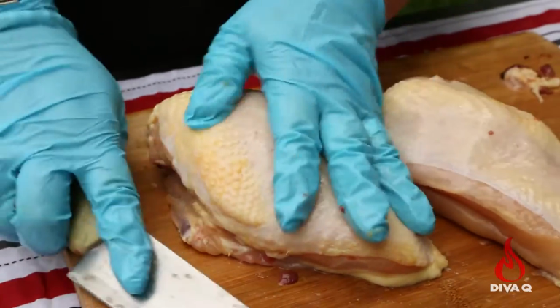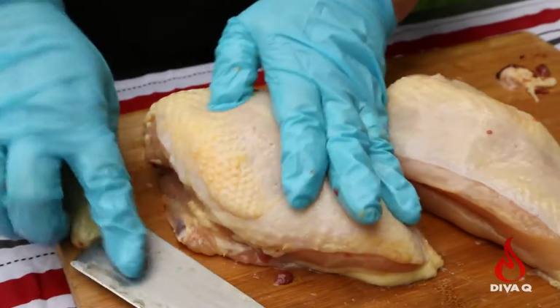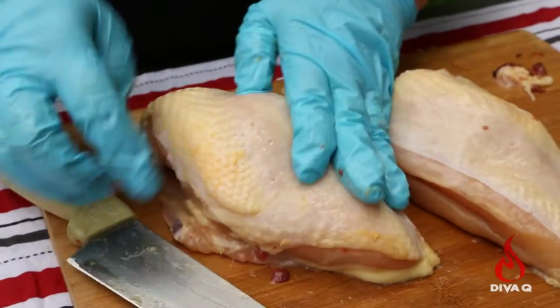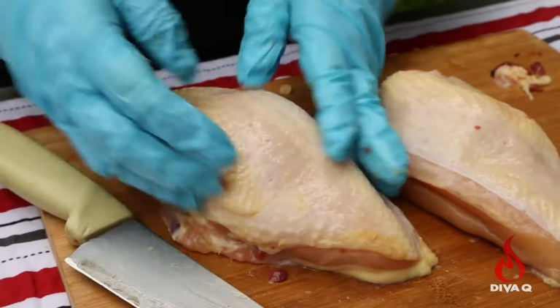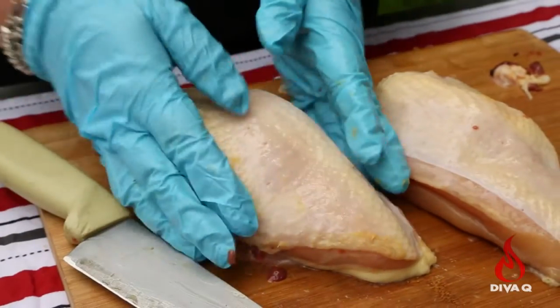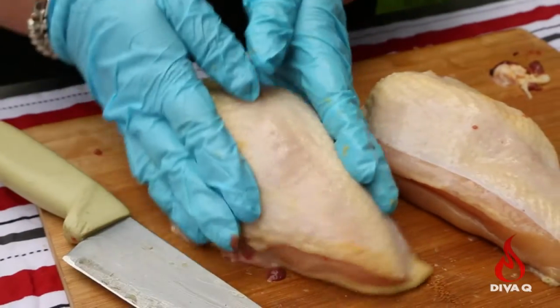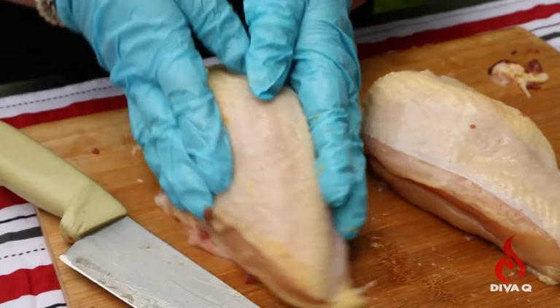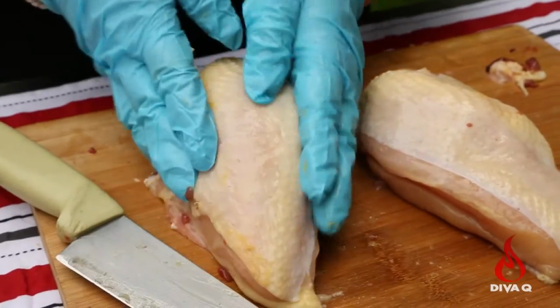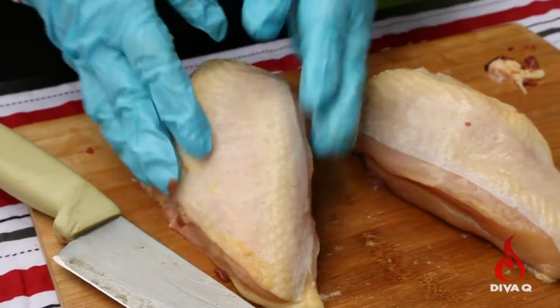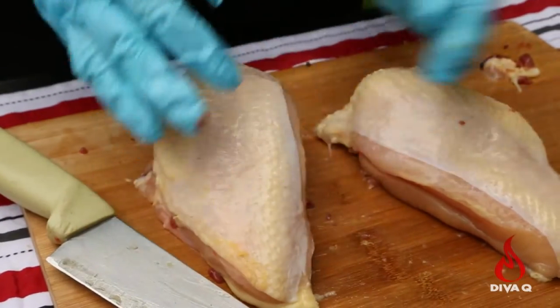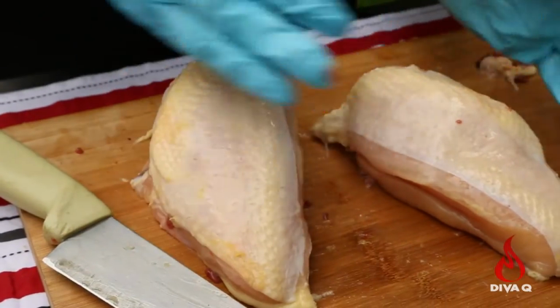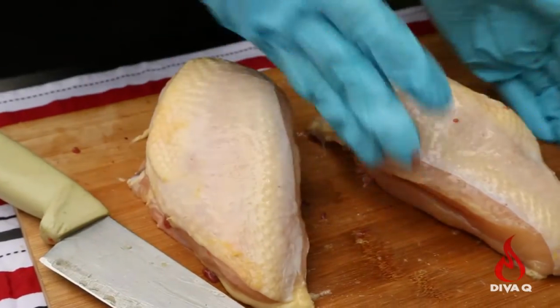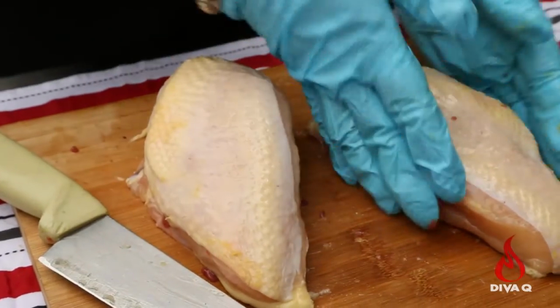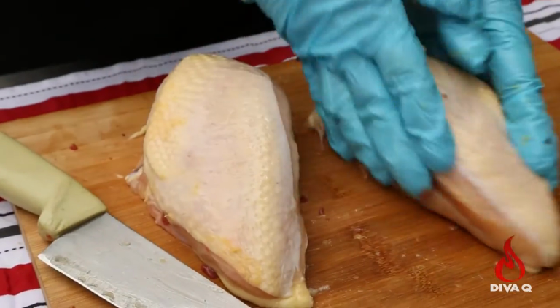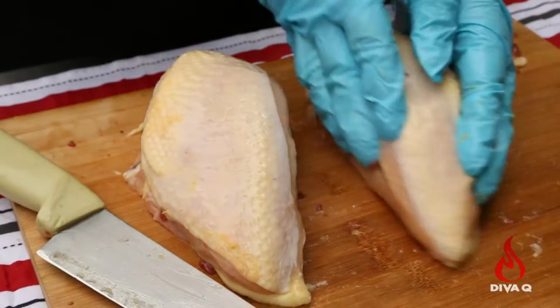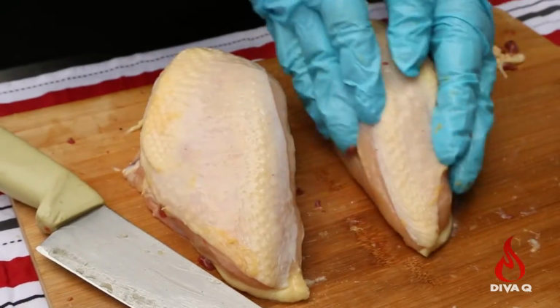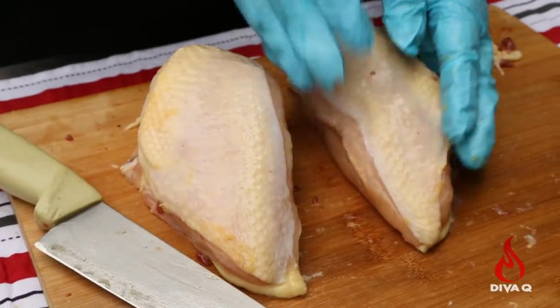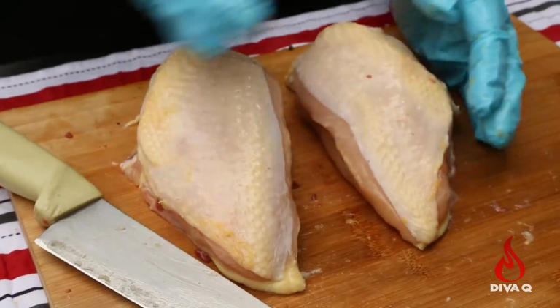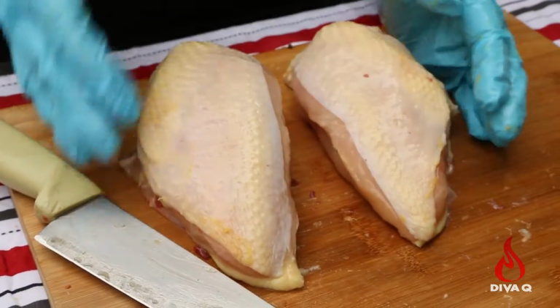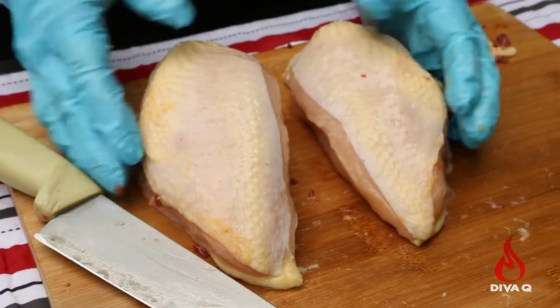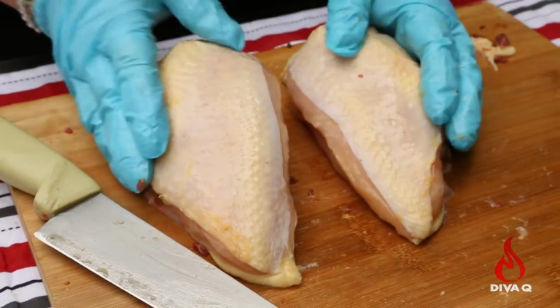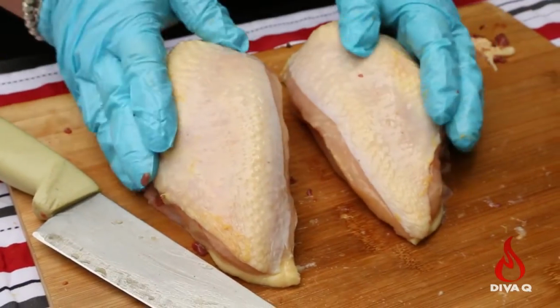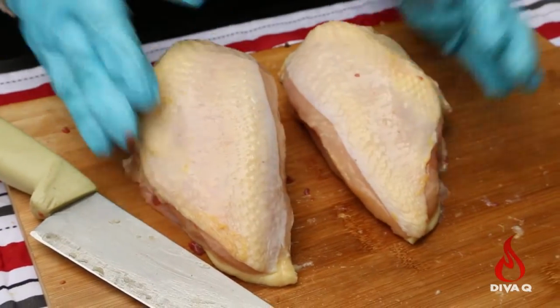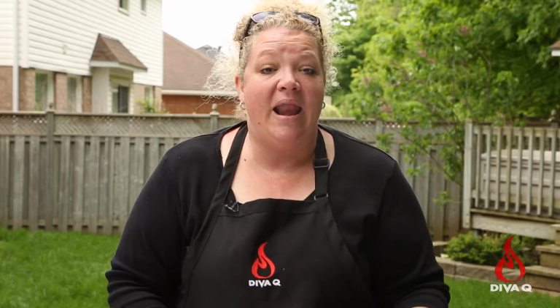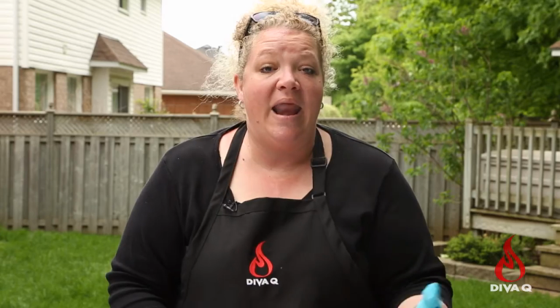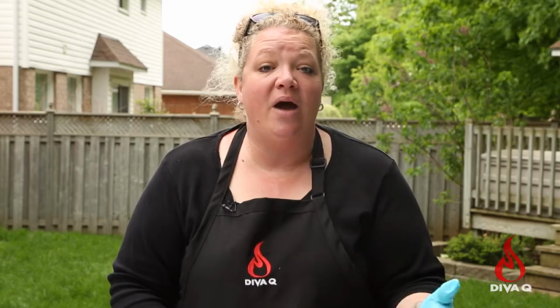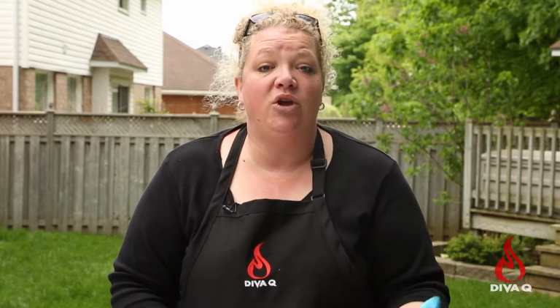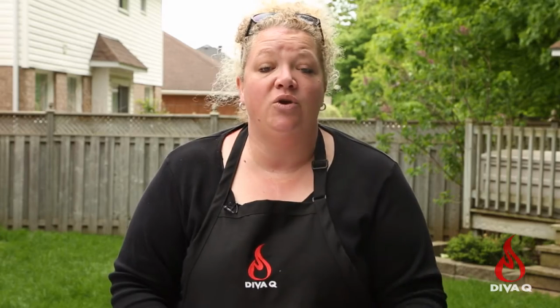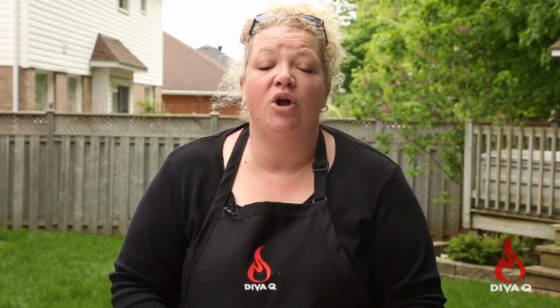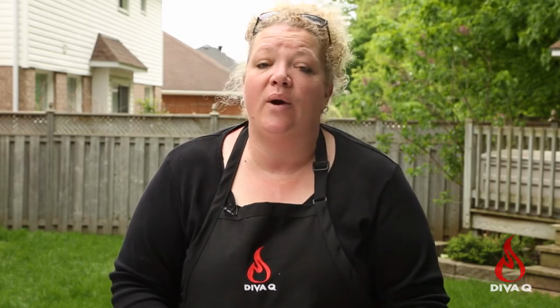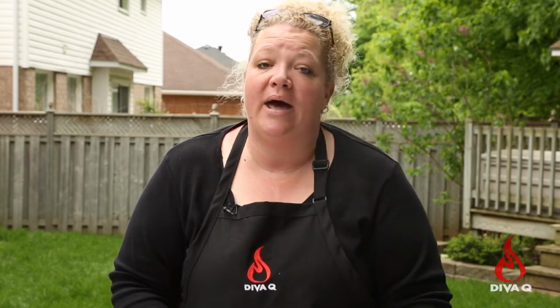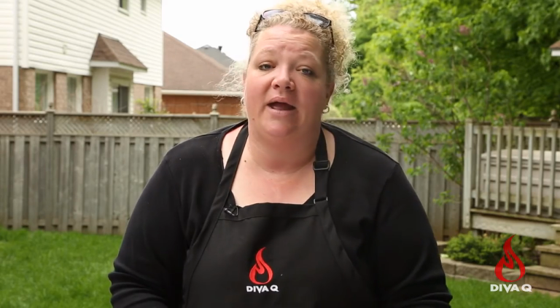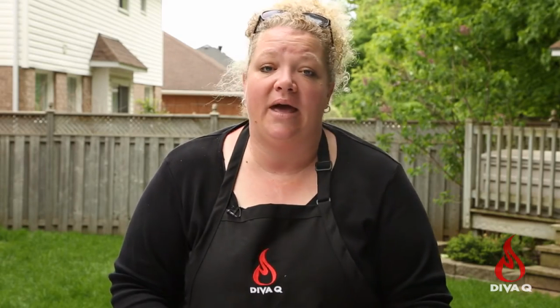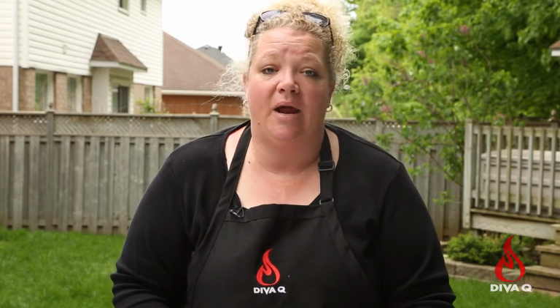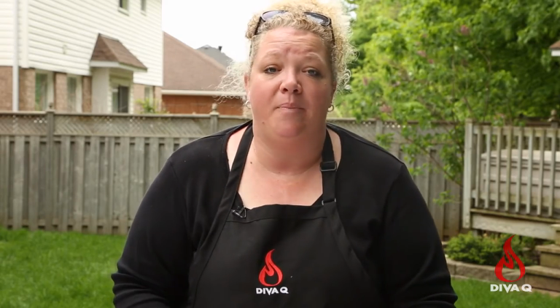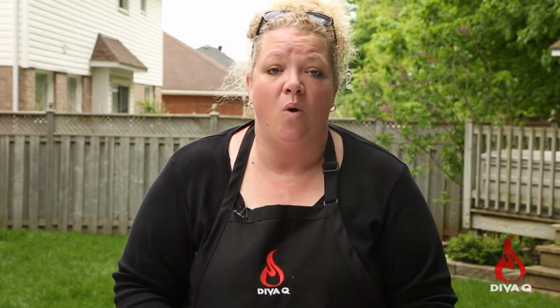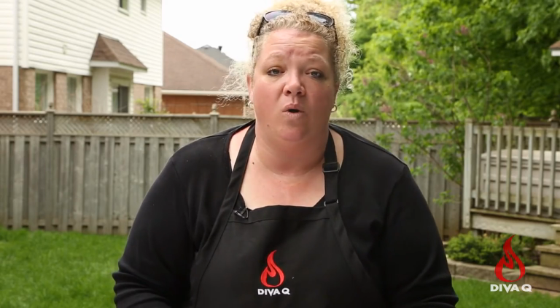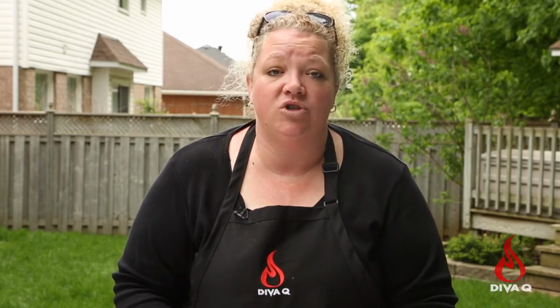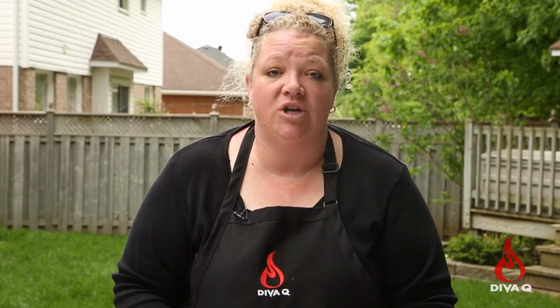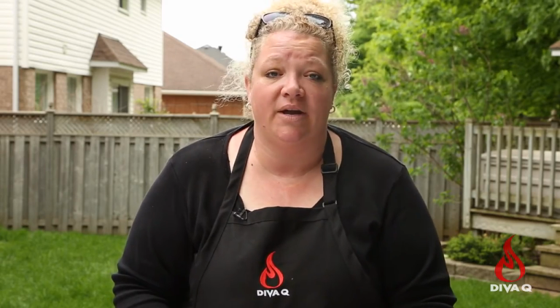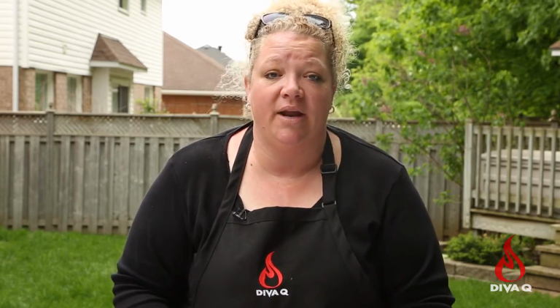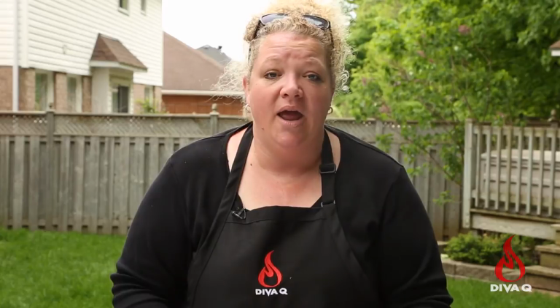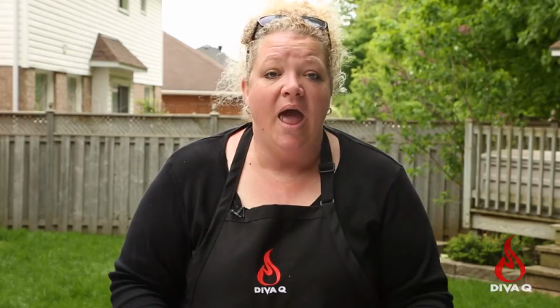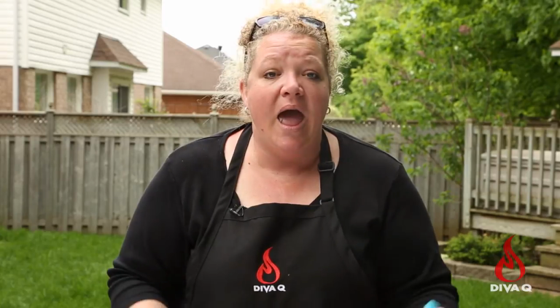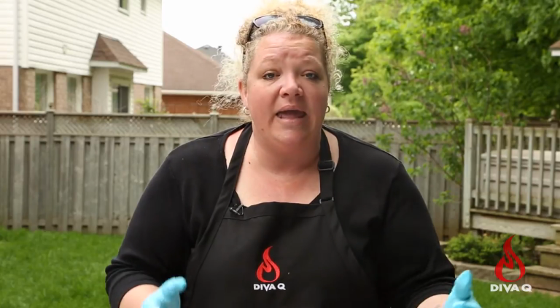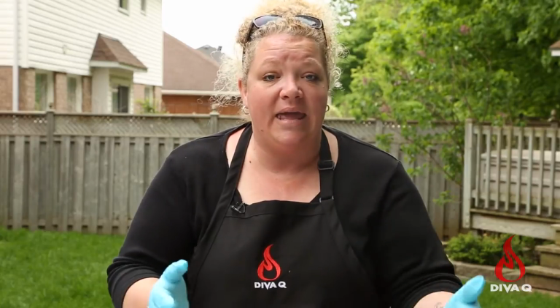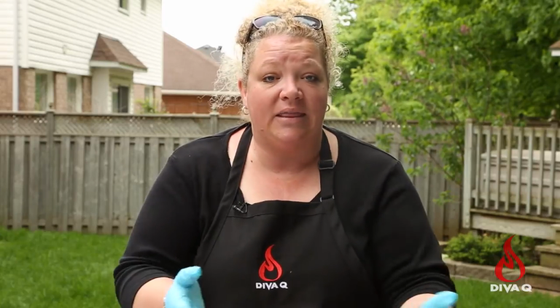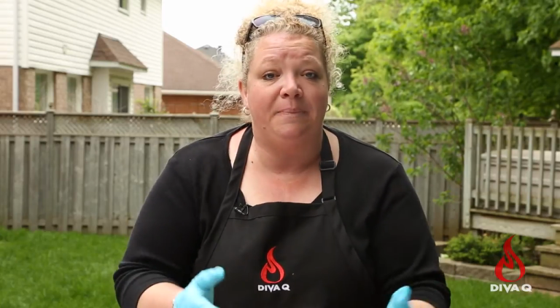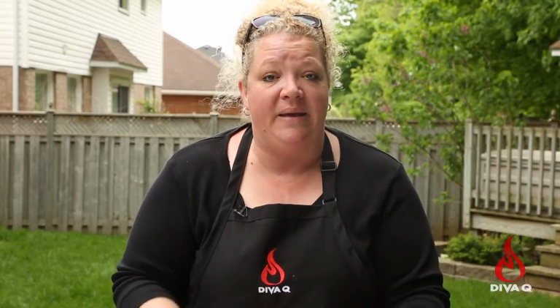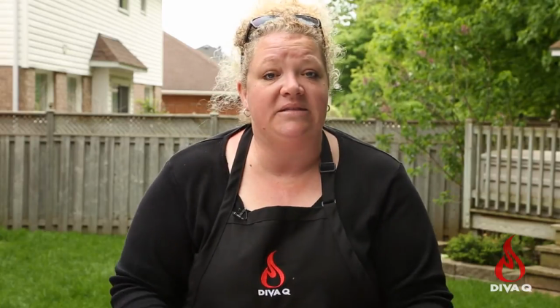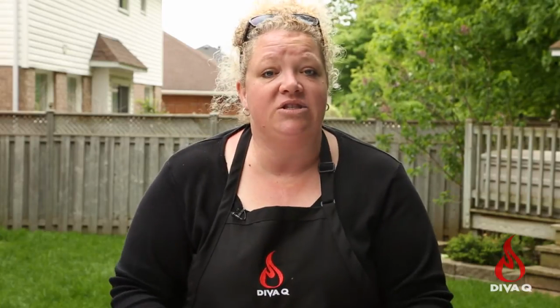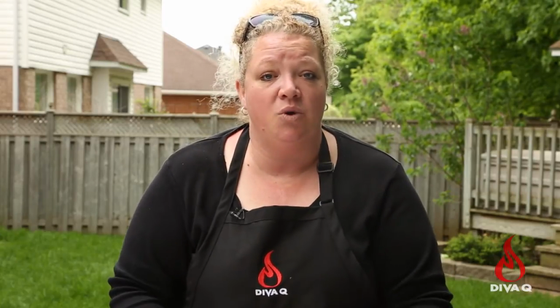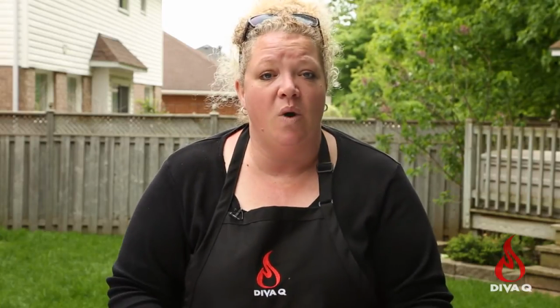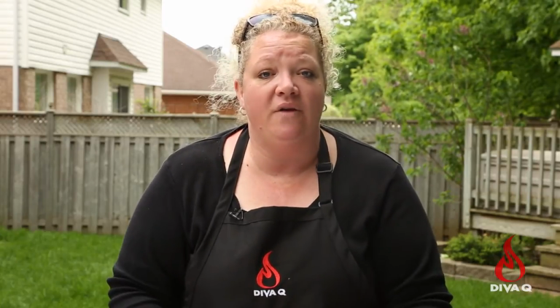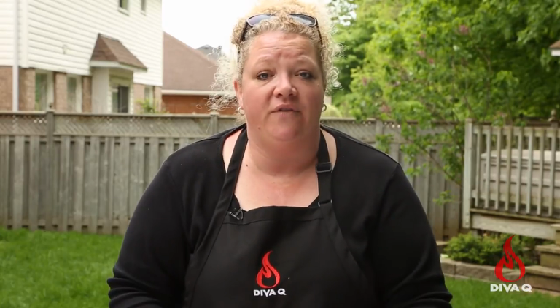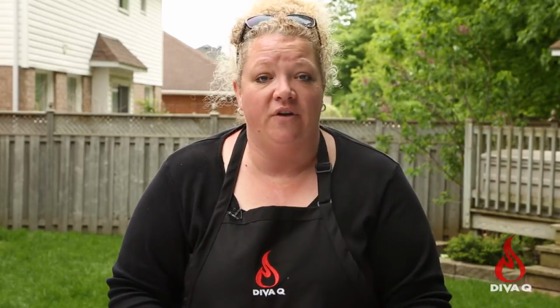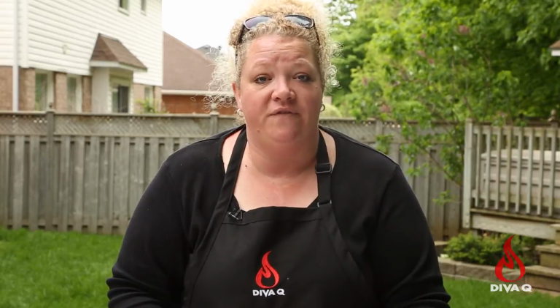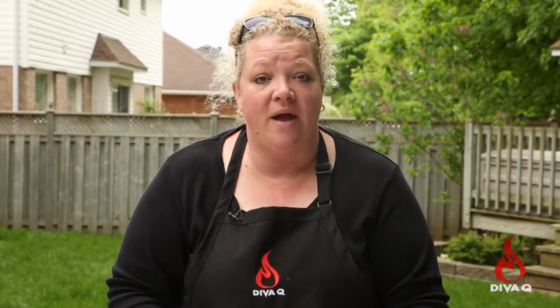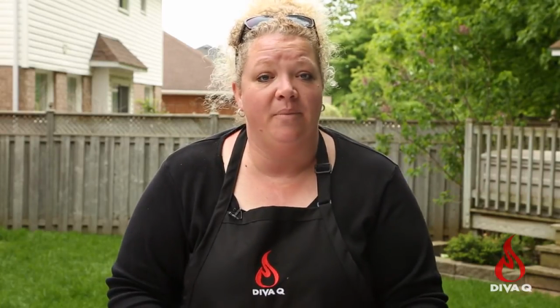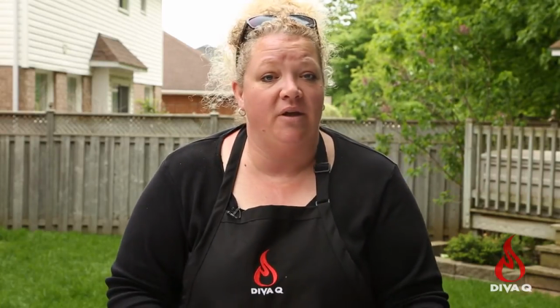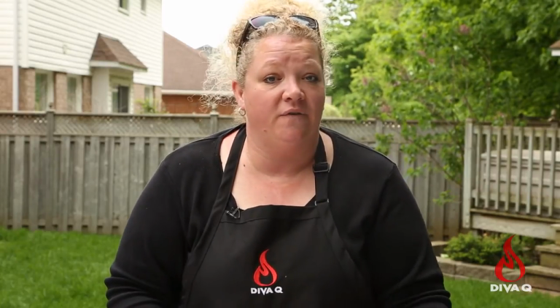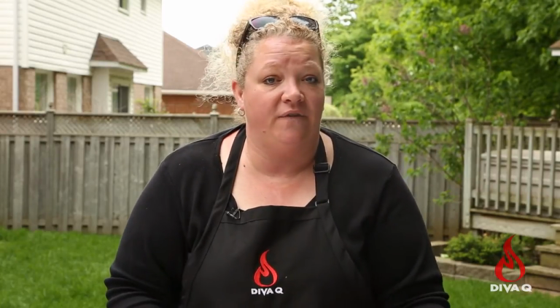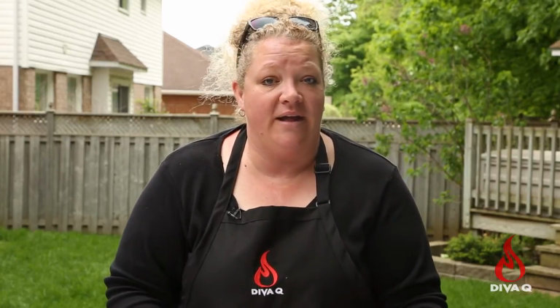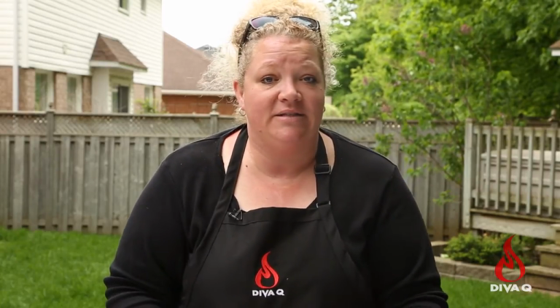So that was super simple and easy to do. And now you know how to cut up a whole chicken and get the pieces you want for your family and your friends.